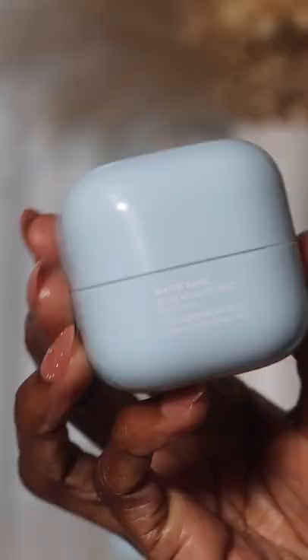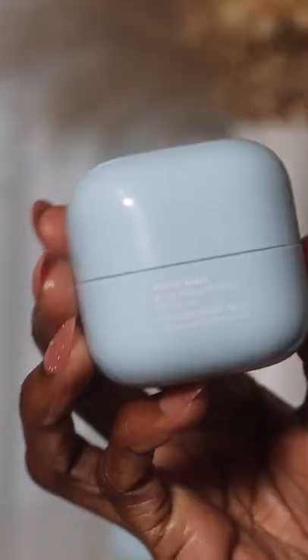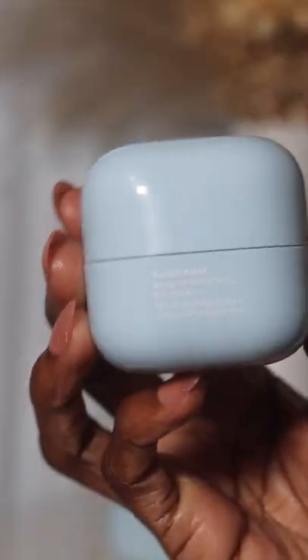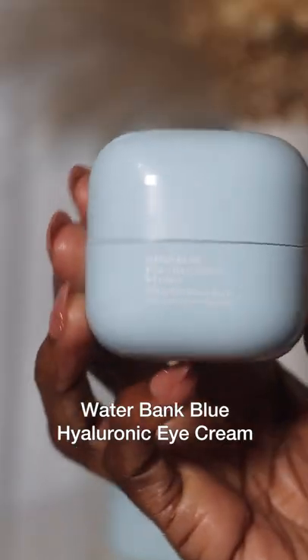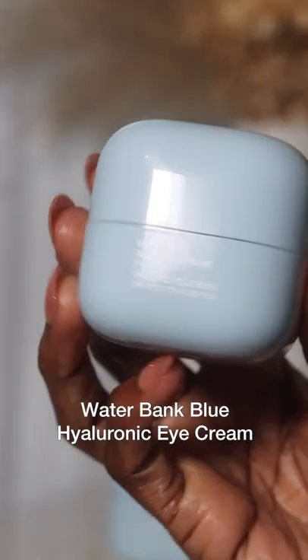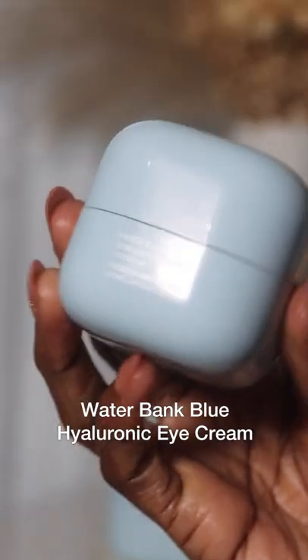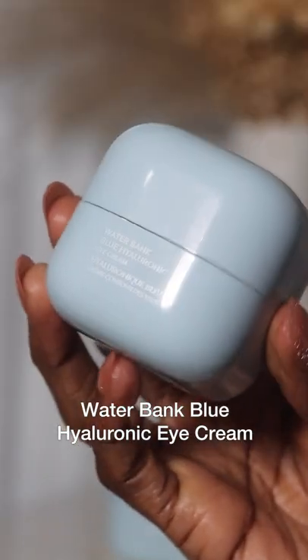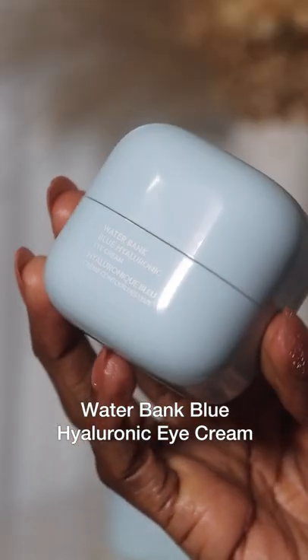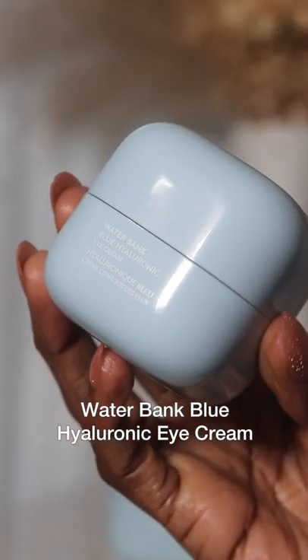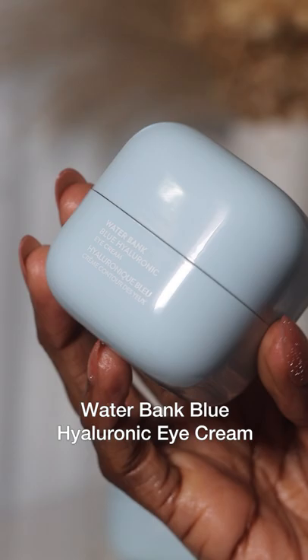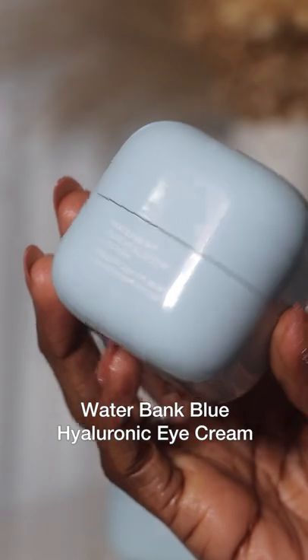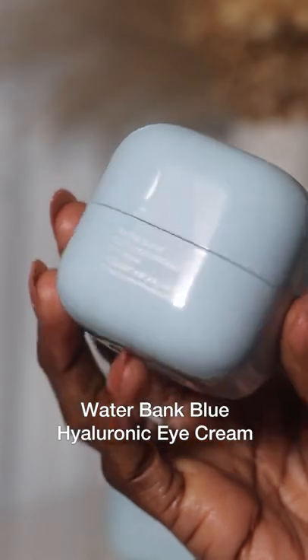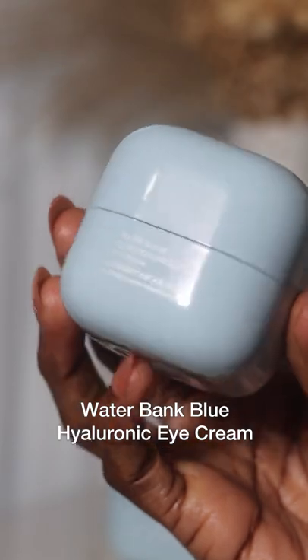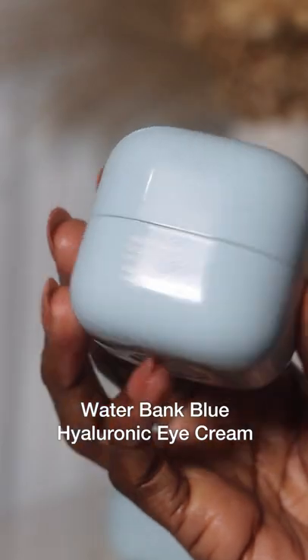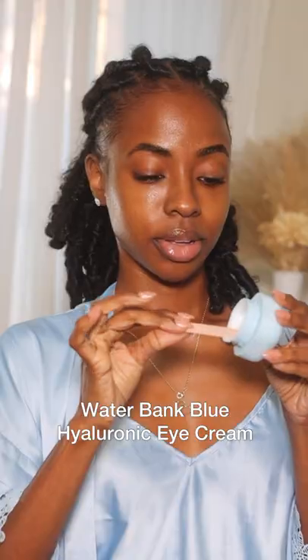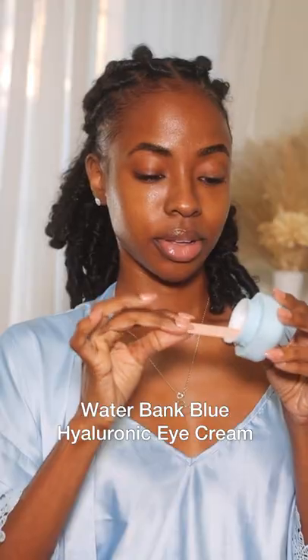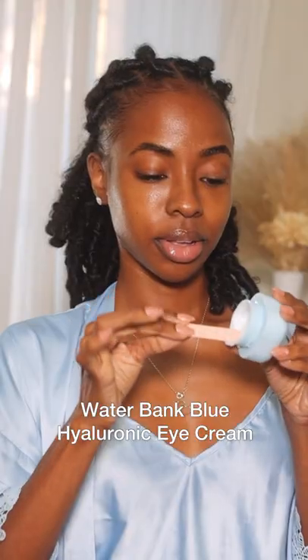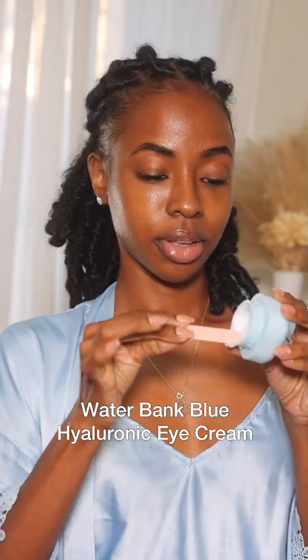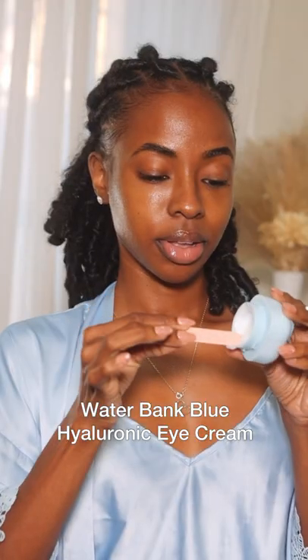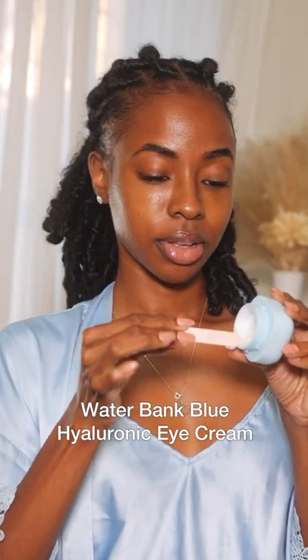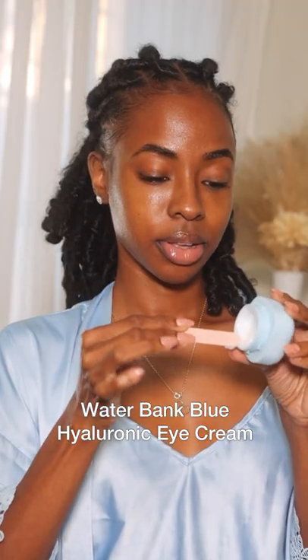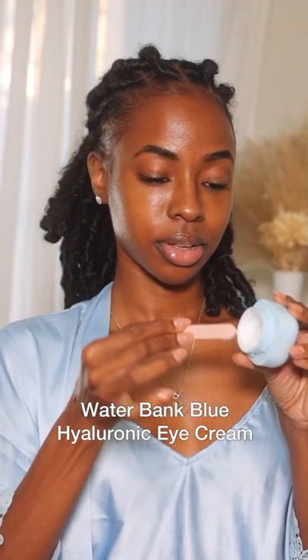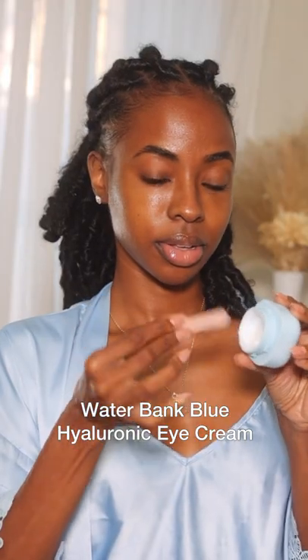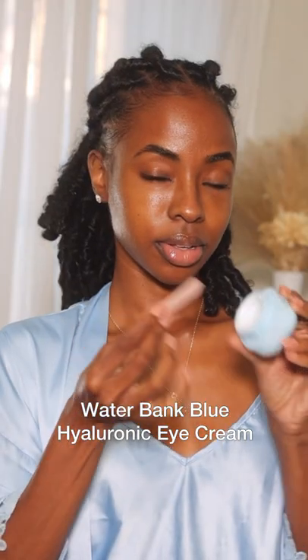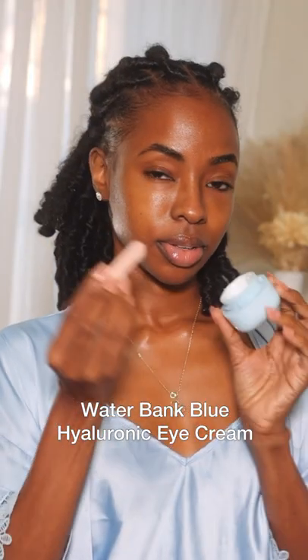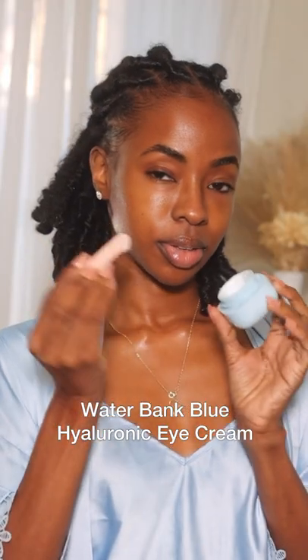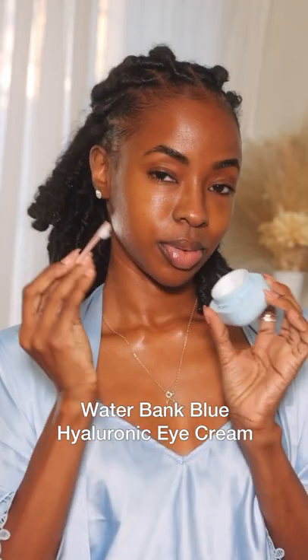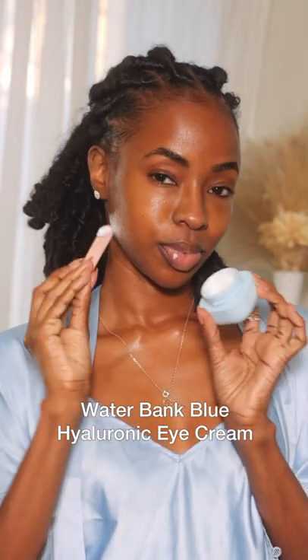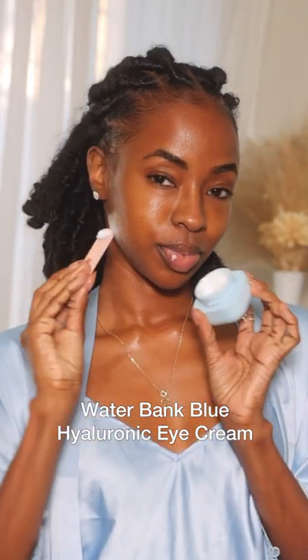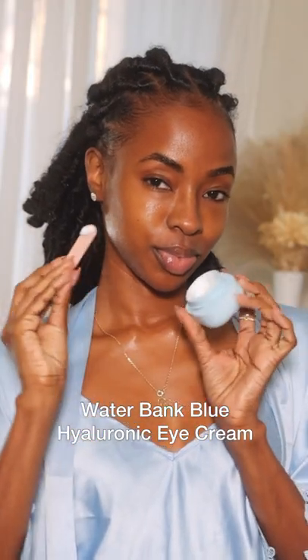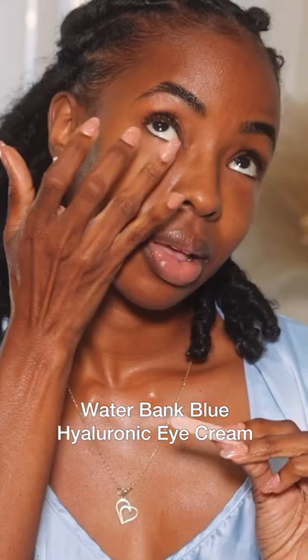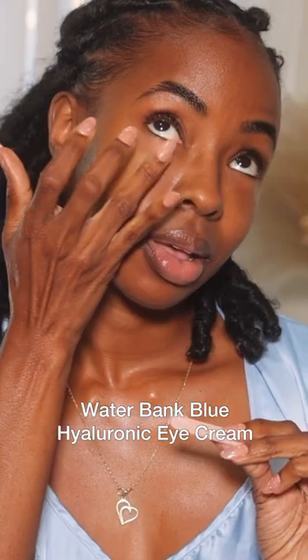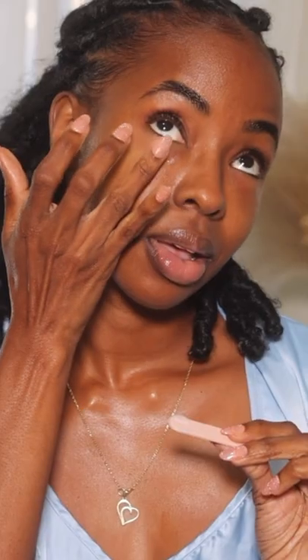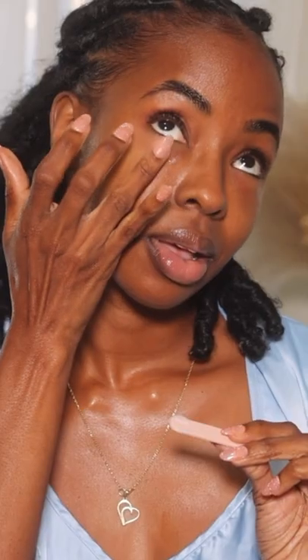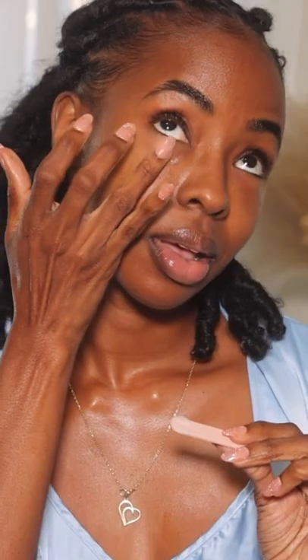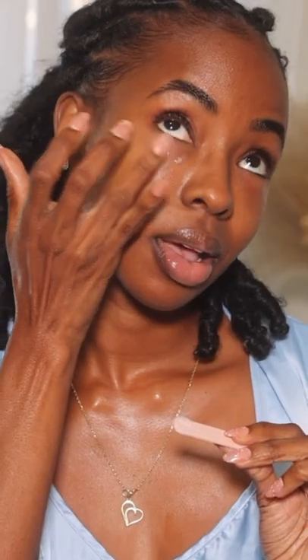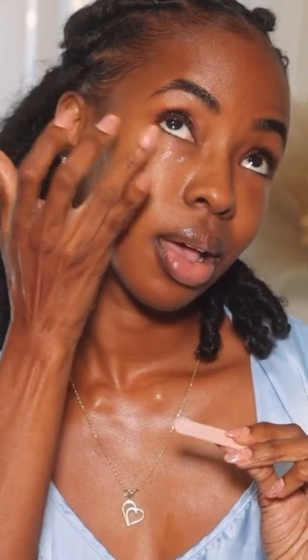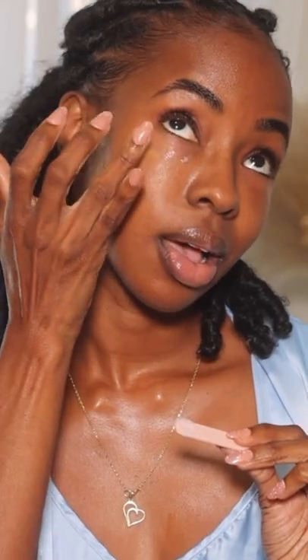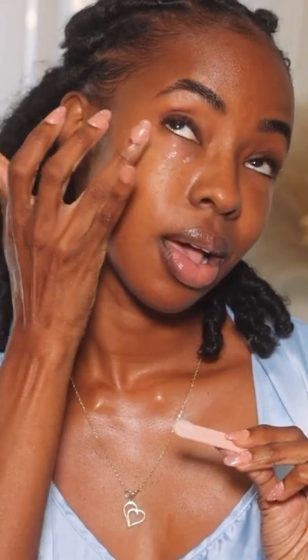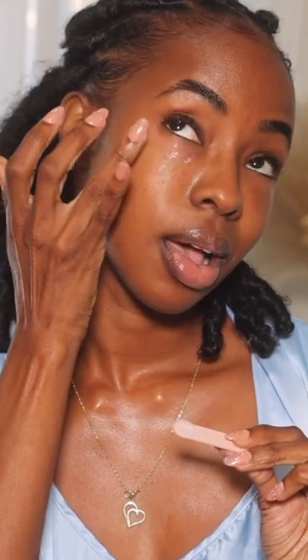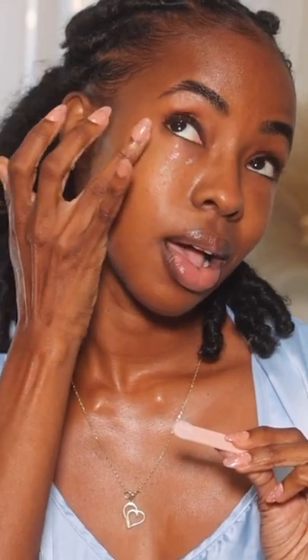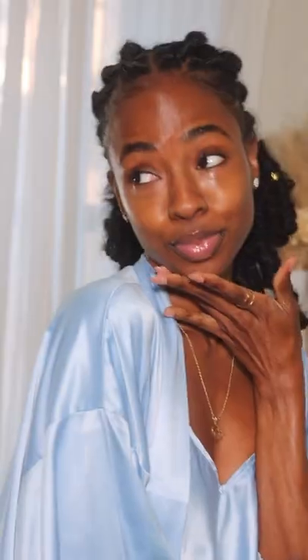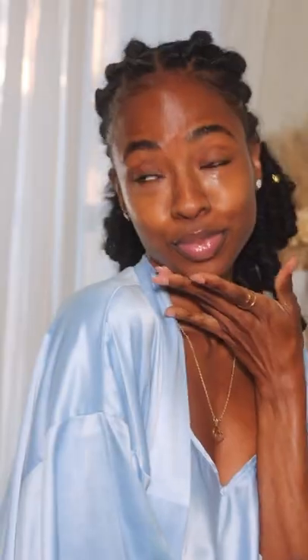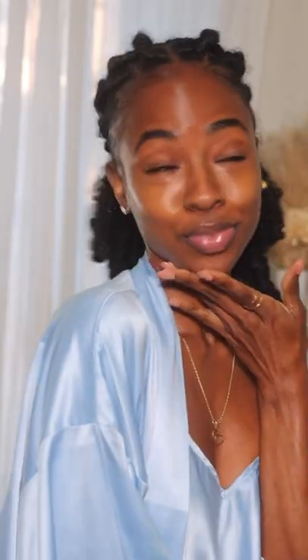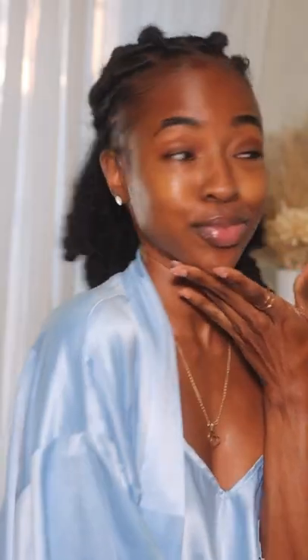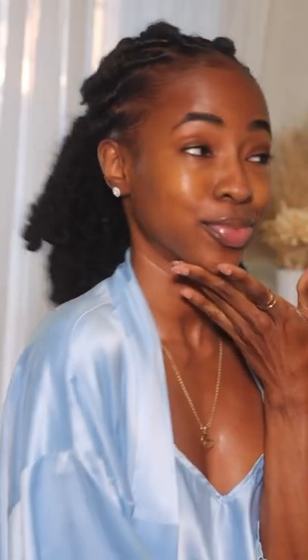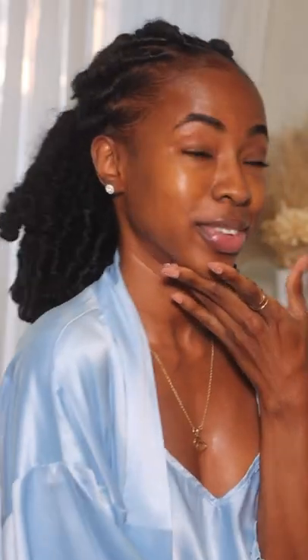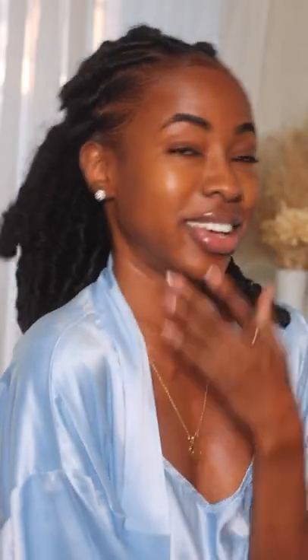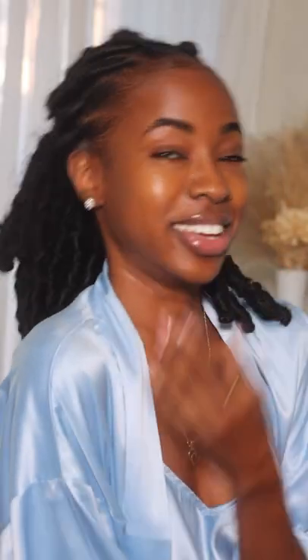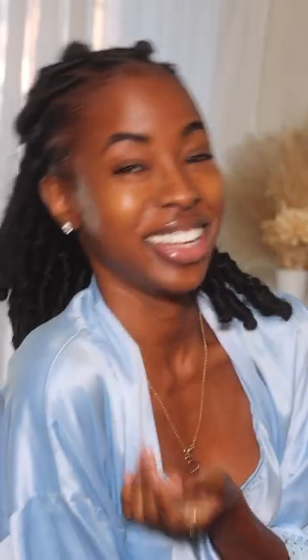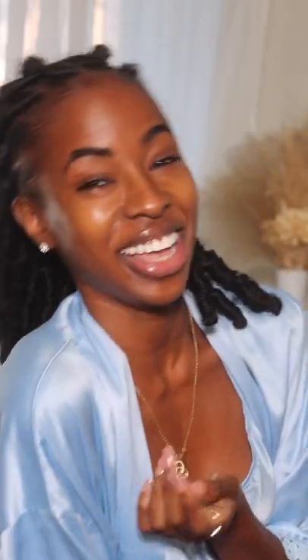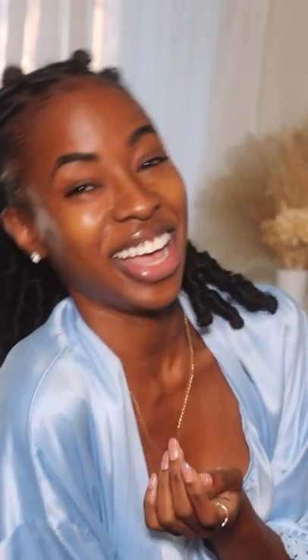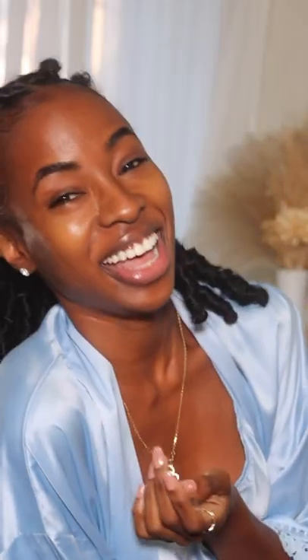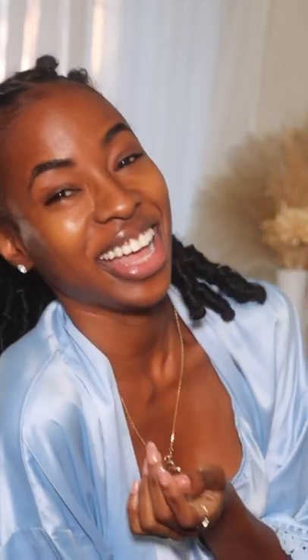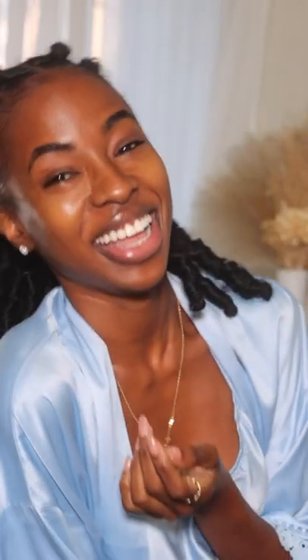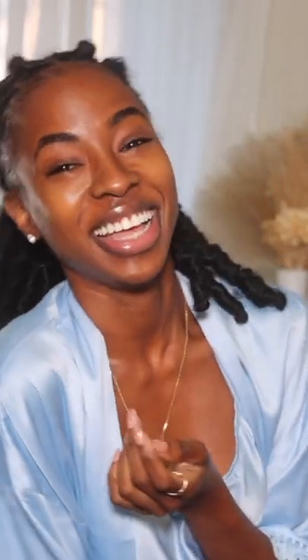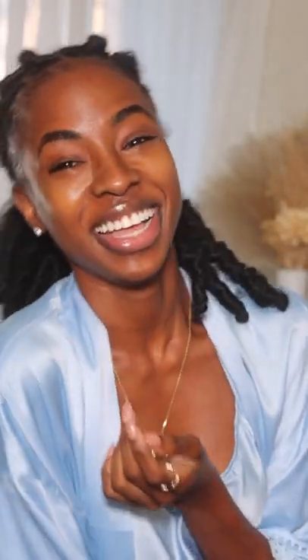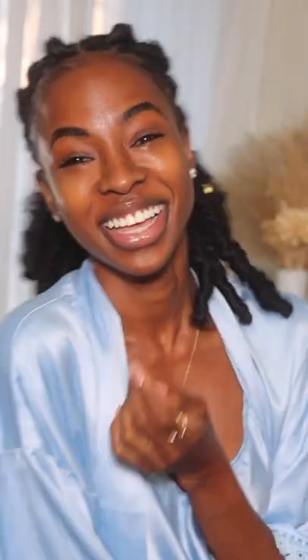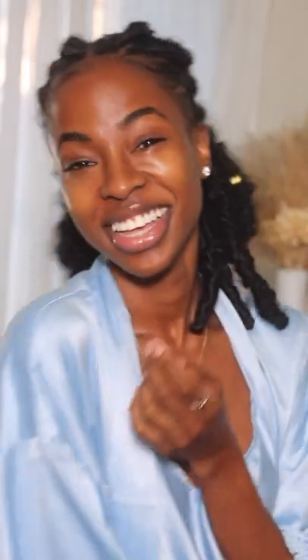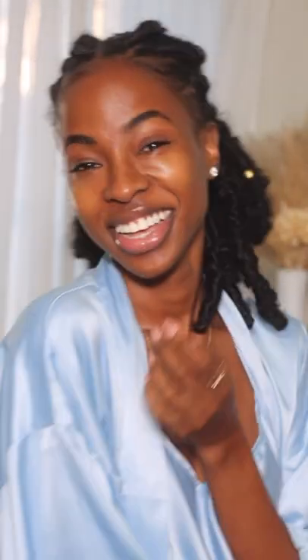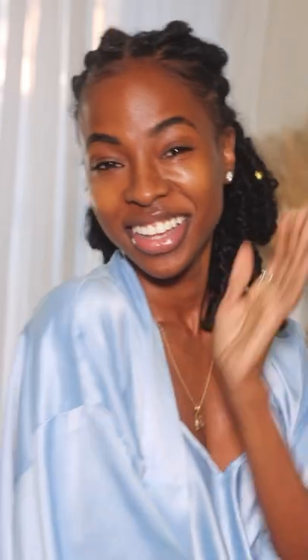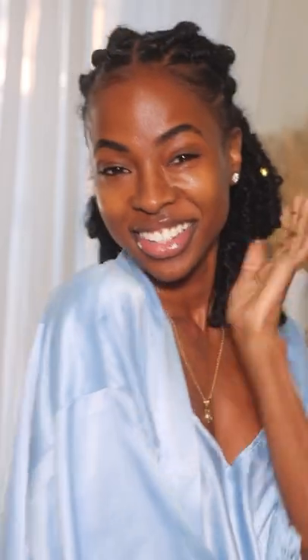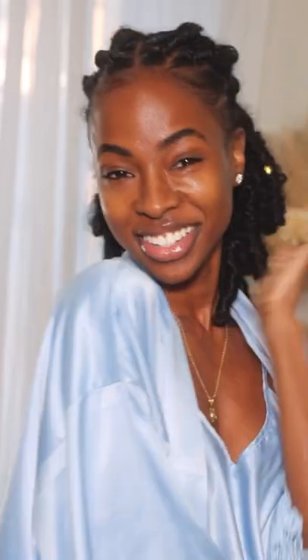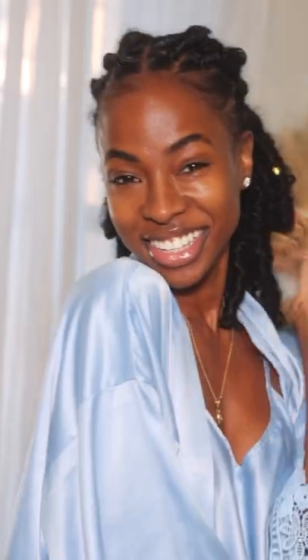Next, going with the Blue Hyaluronic Eye Cream. It's silky soft and packed with niacinamide and caffeine to help brighten and improve the look of puffy under eyes.